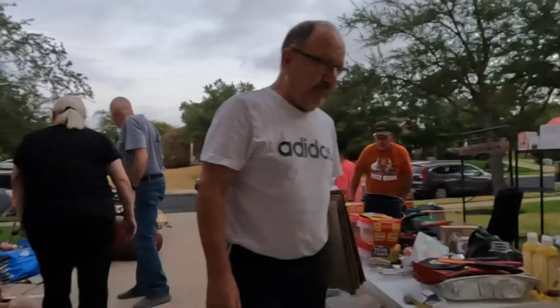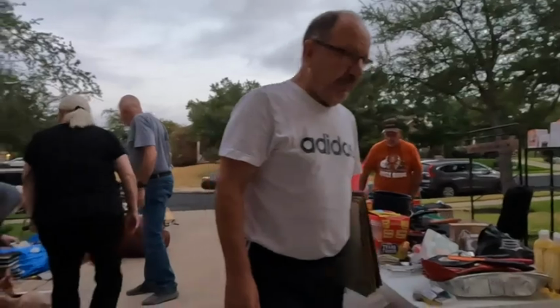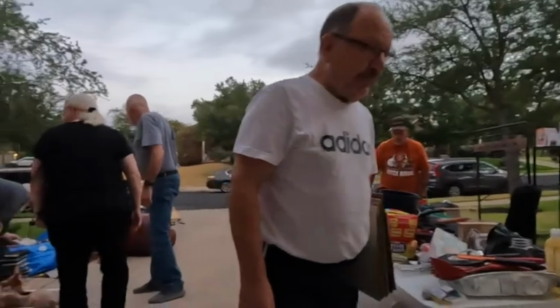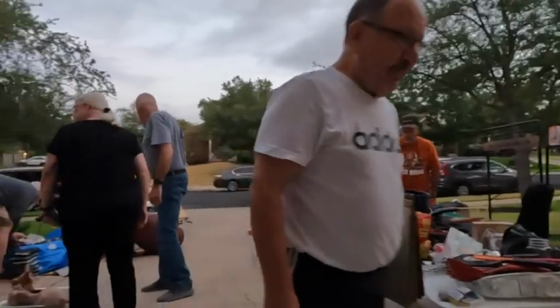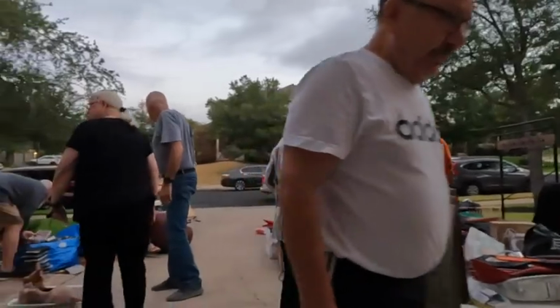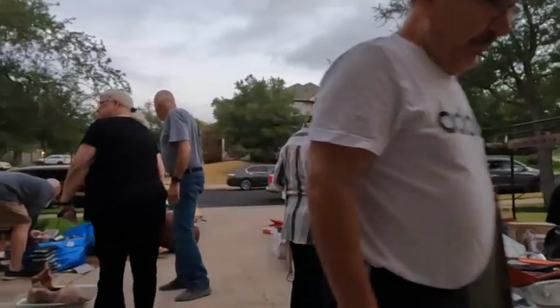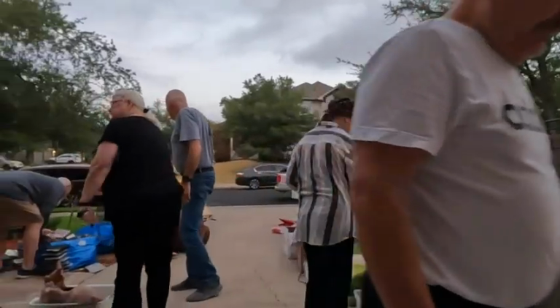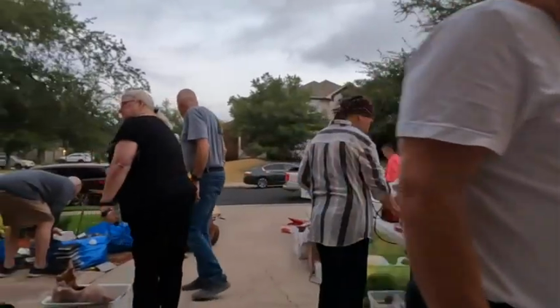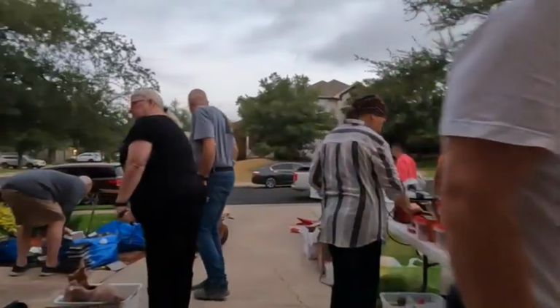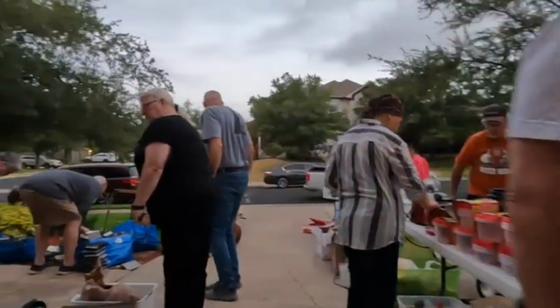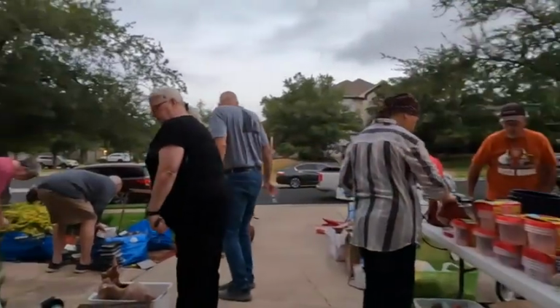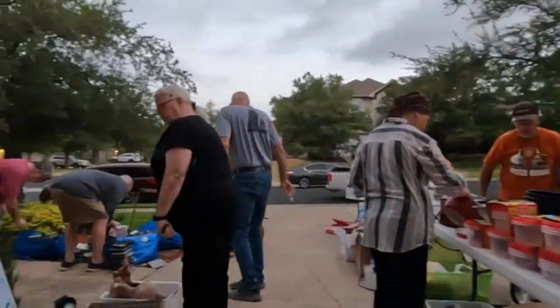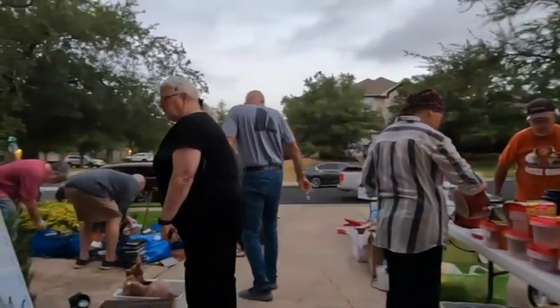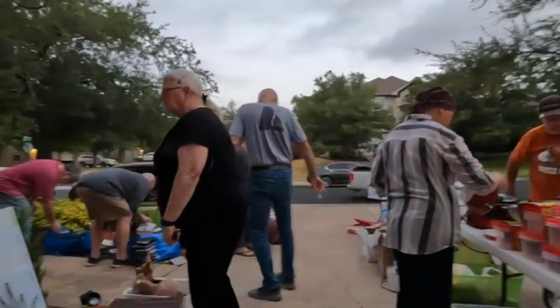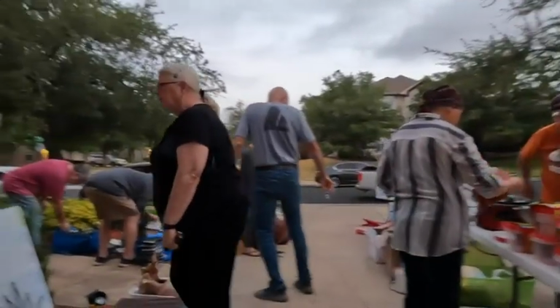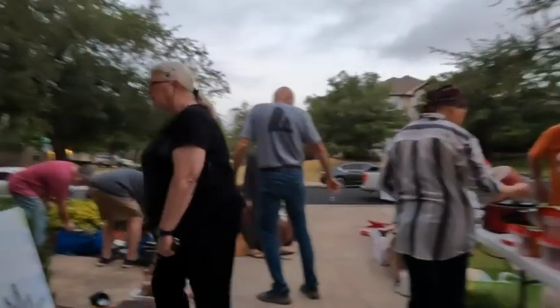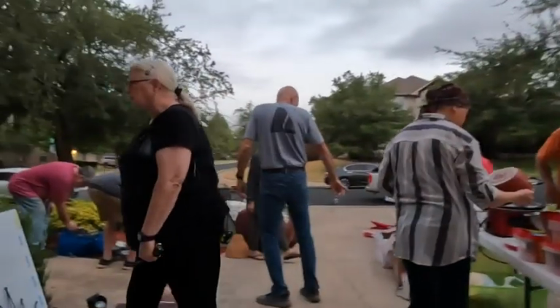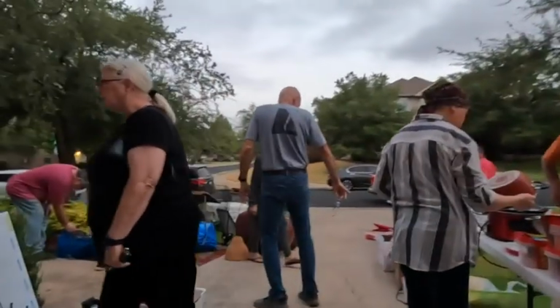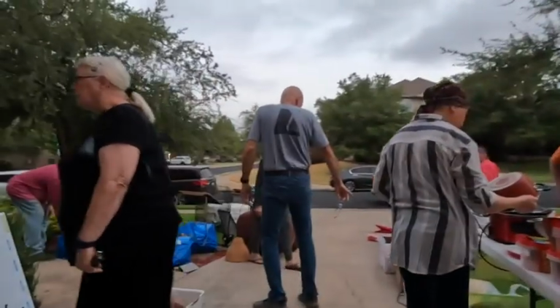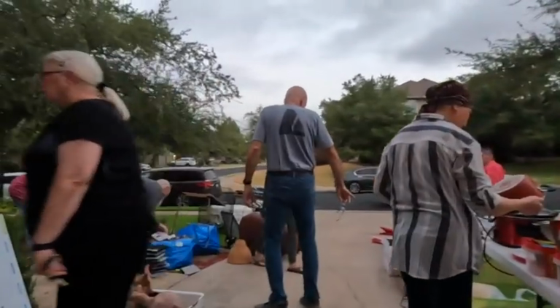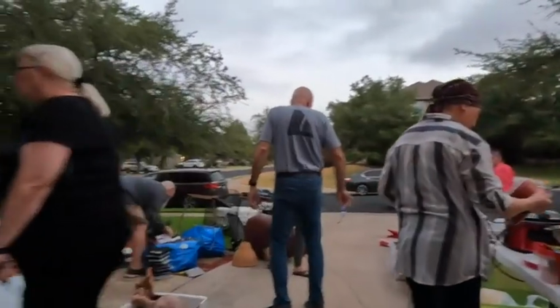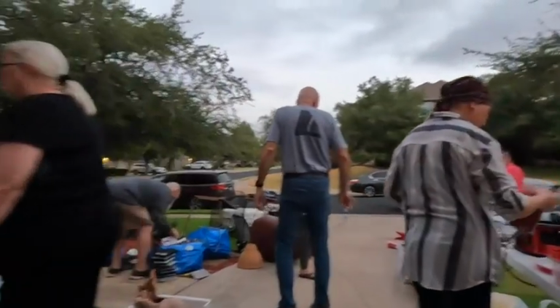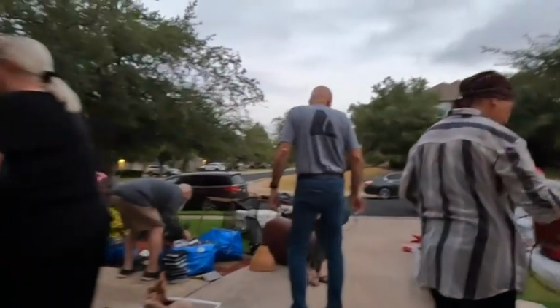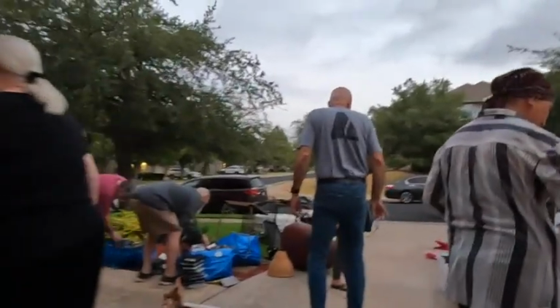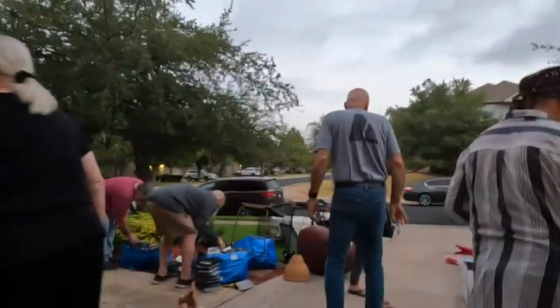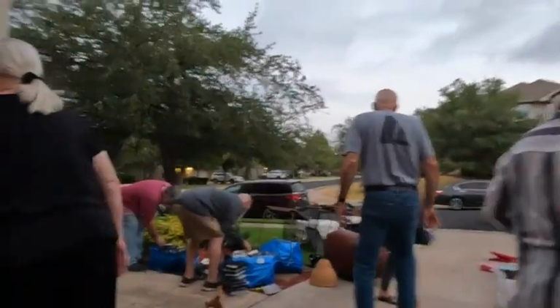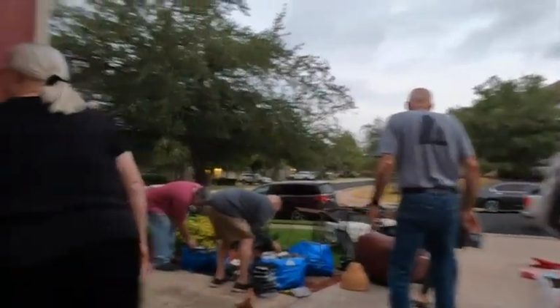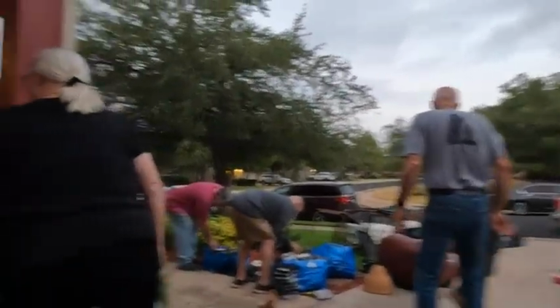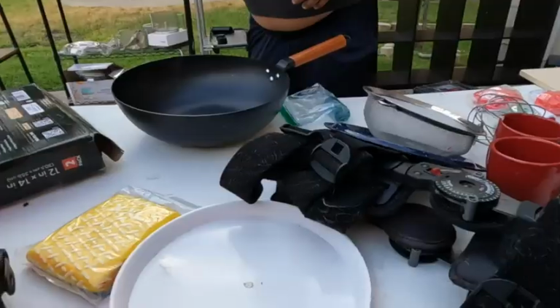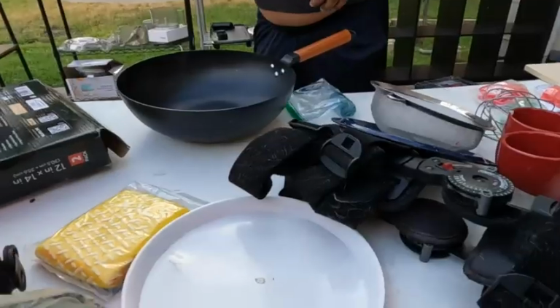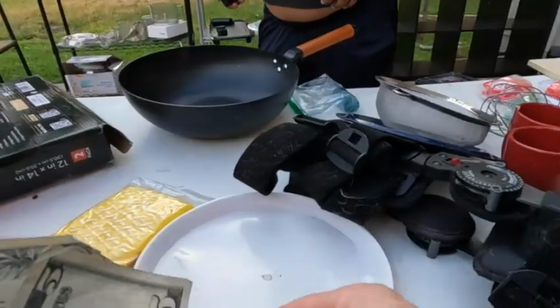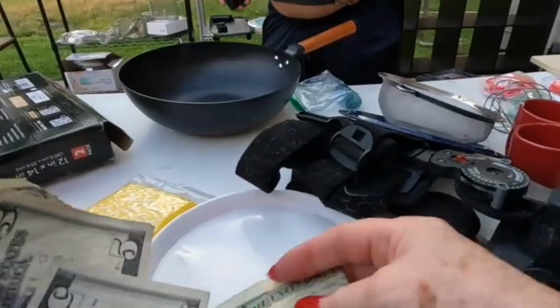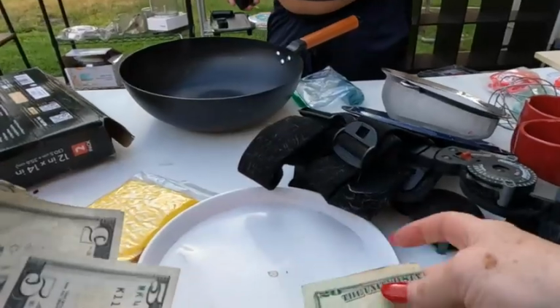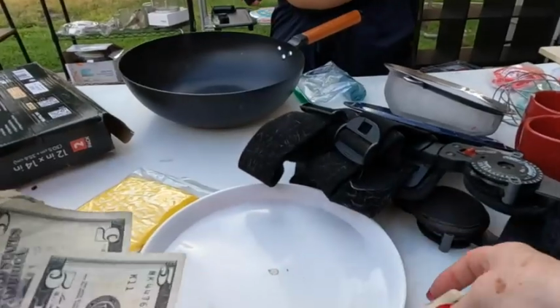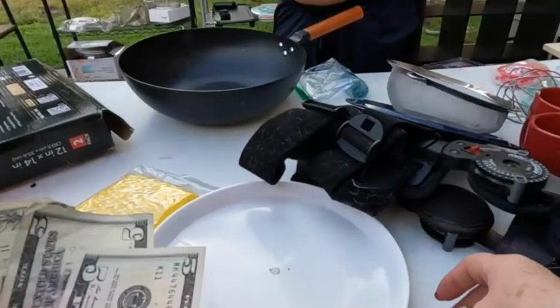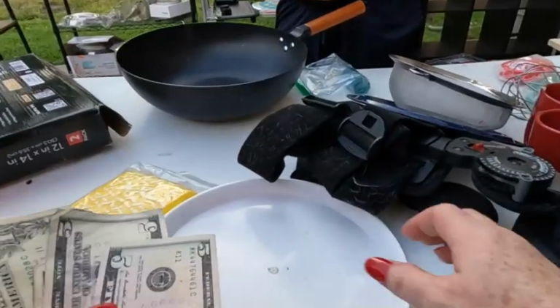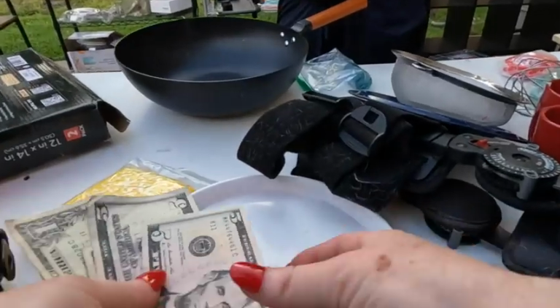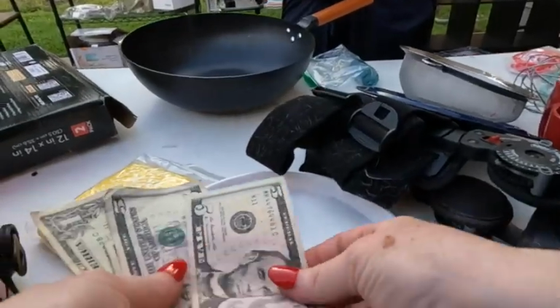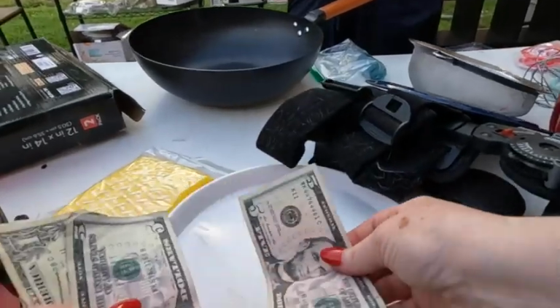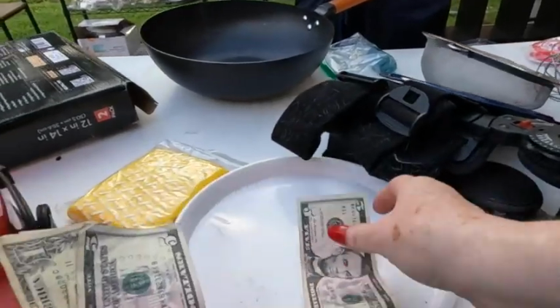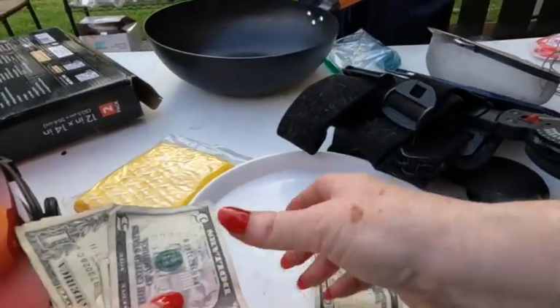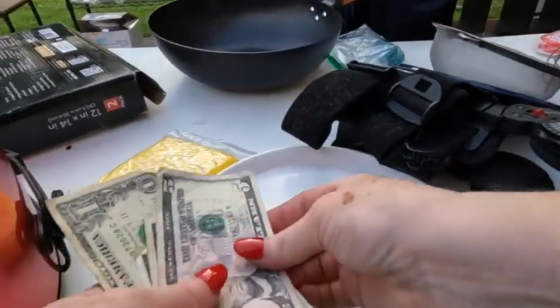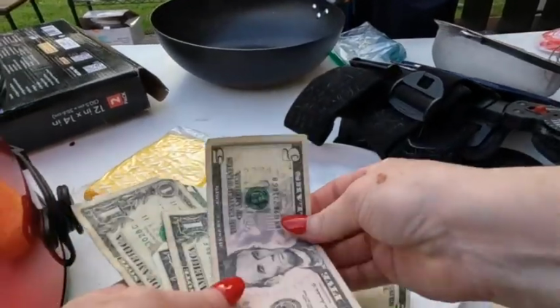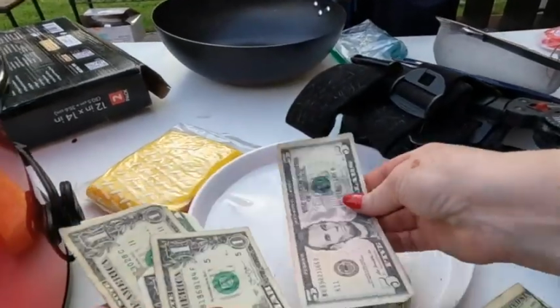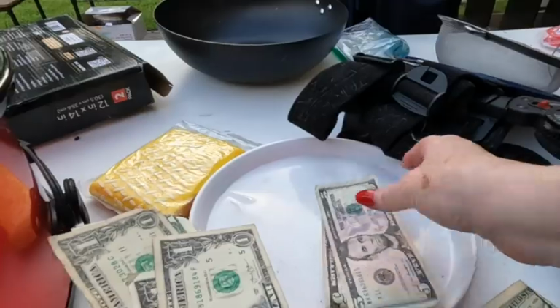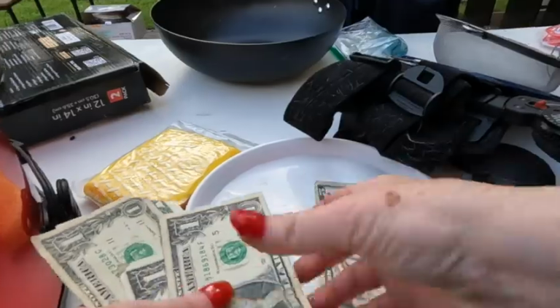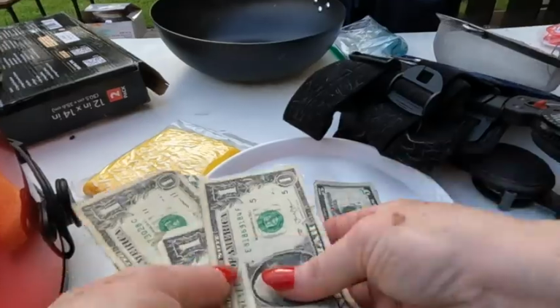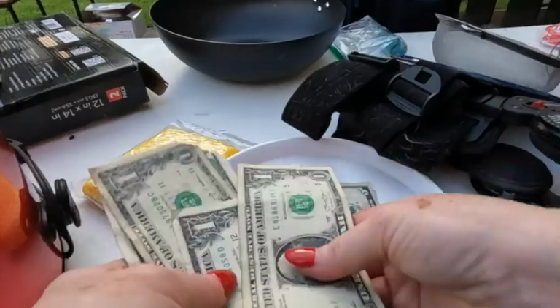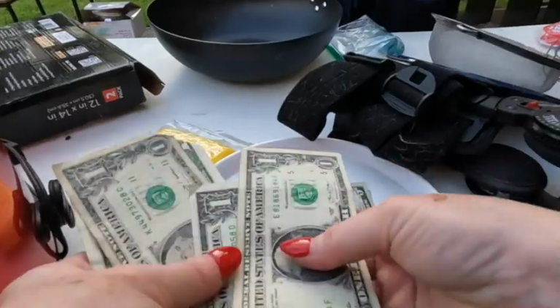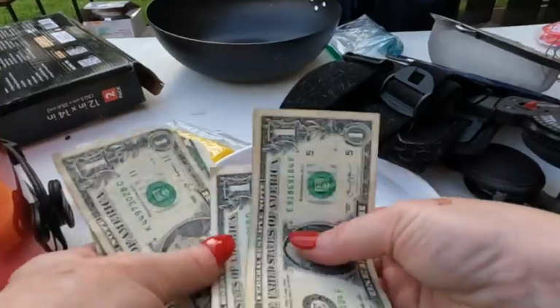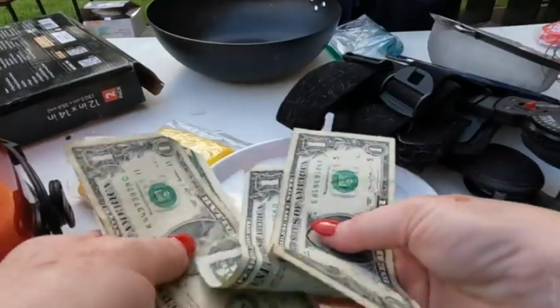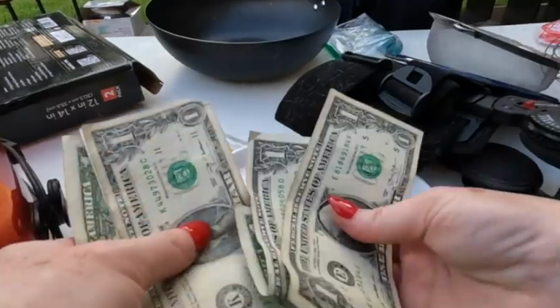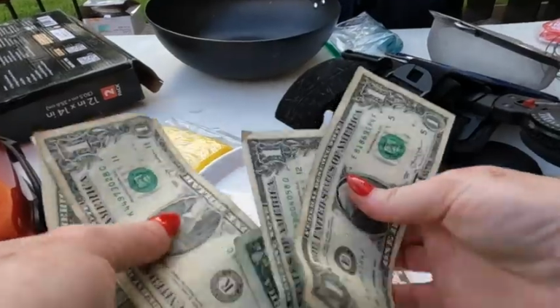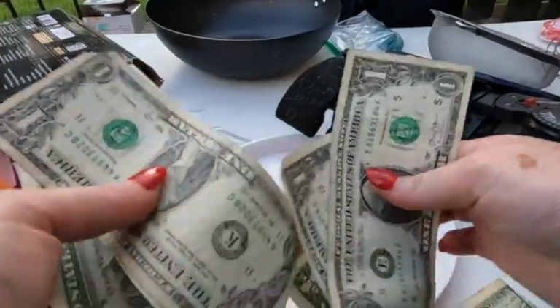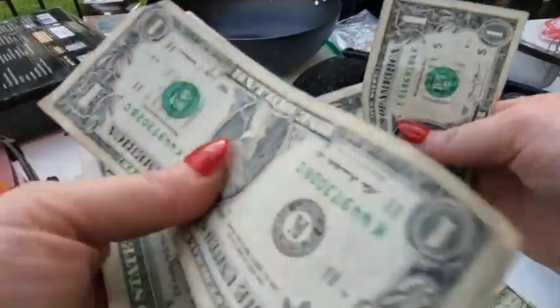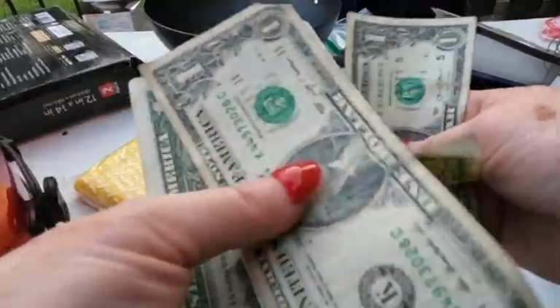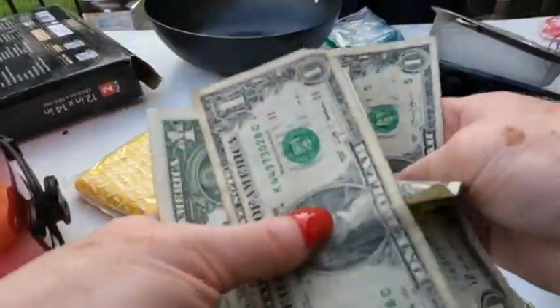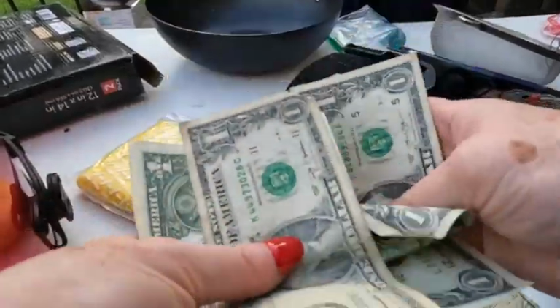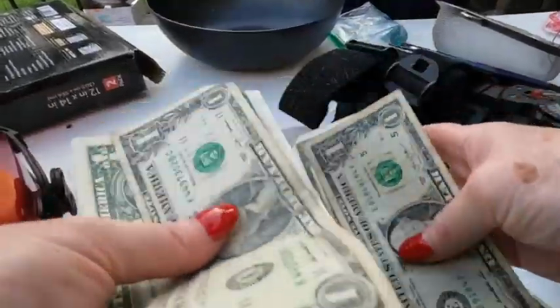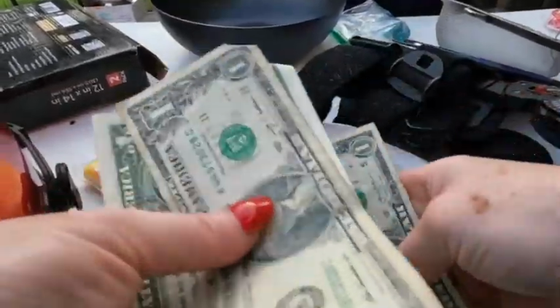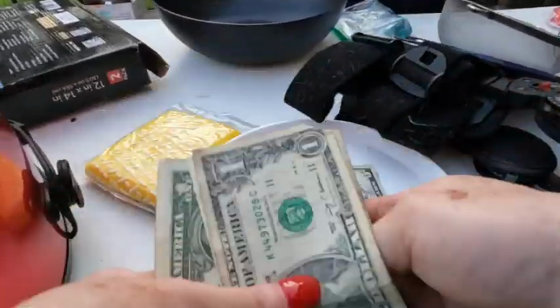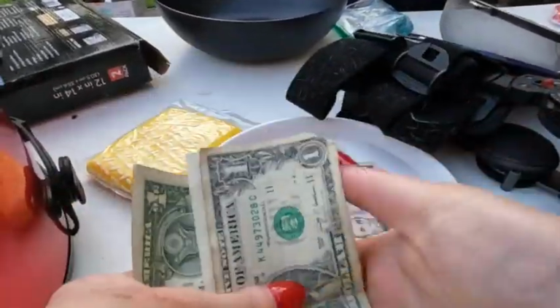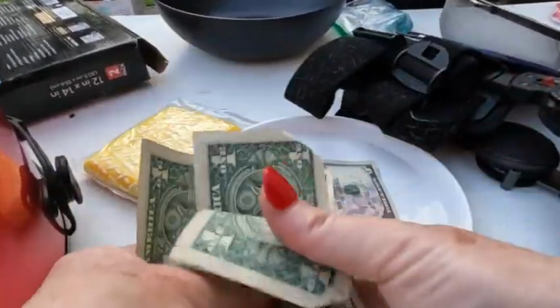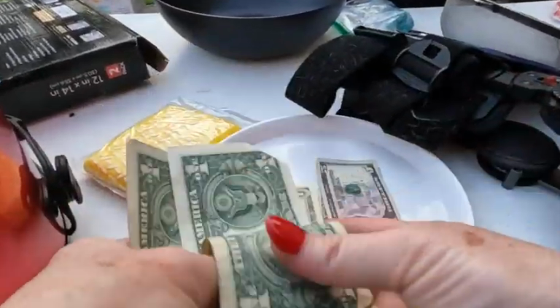We had a garage sale and I'm going to share with you 10 tips to make sure that you have a super successful and profitable garage sale.